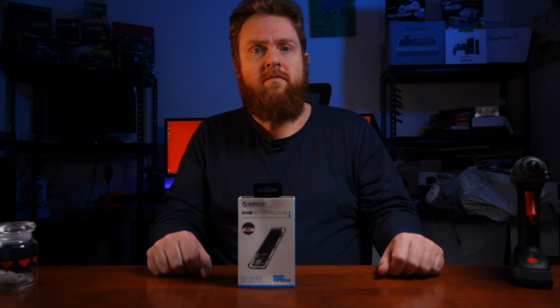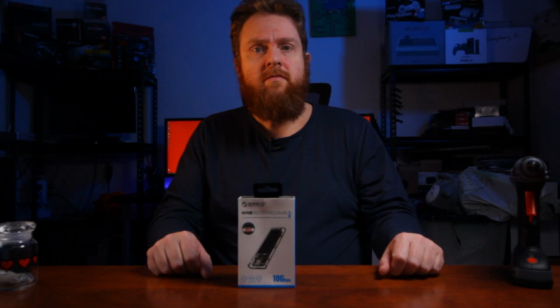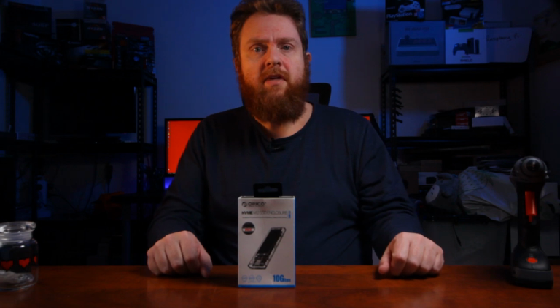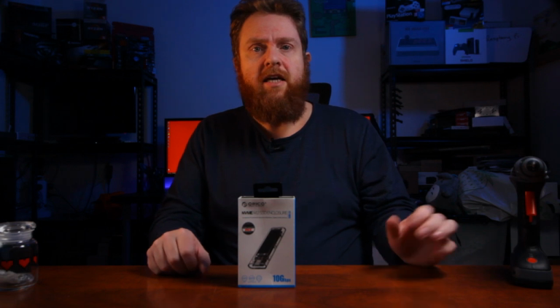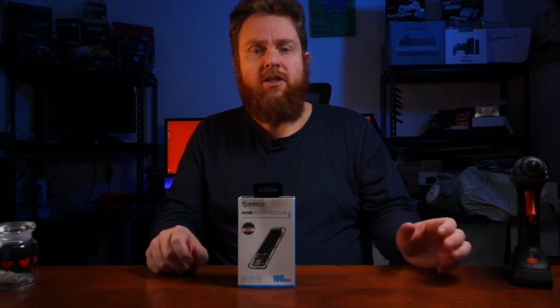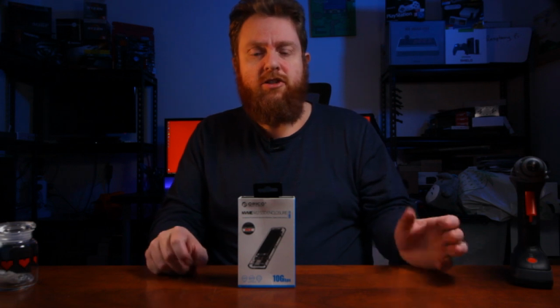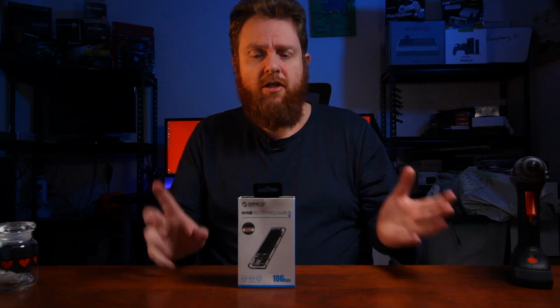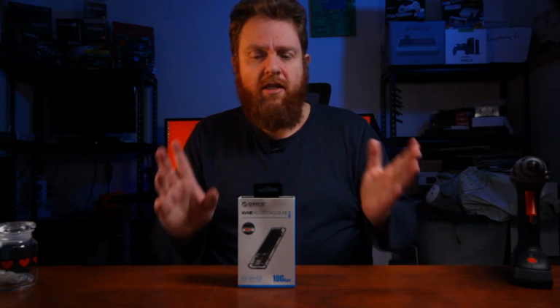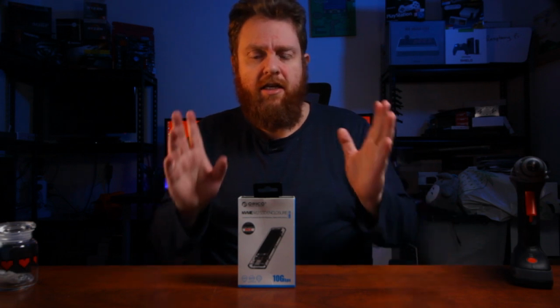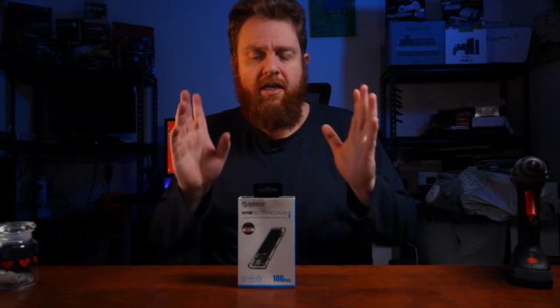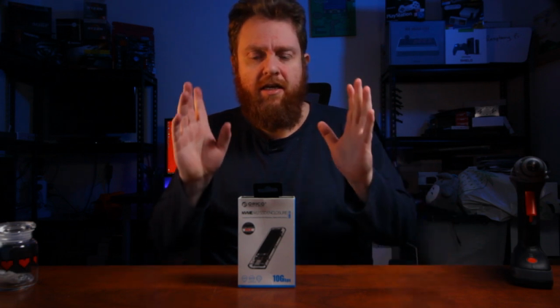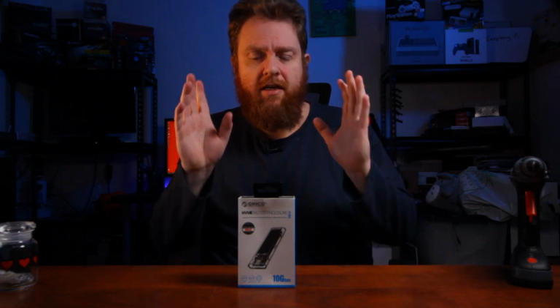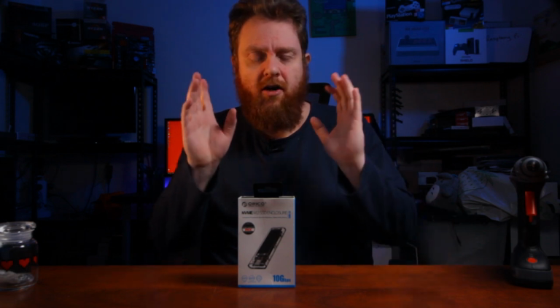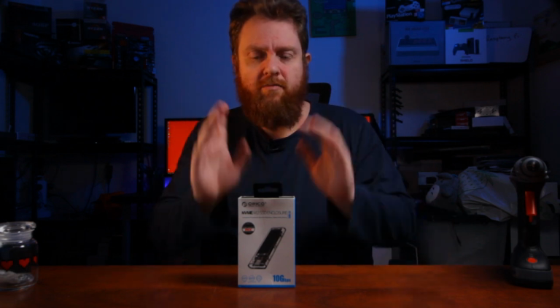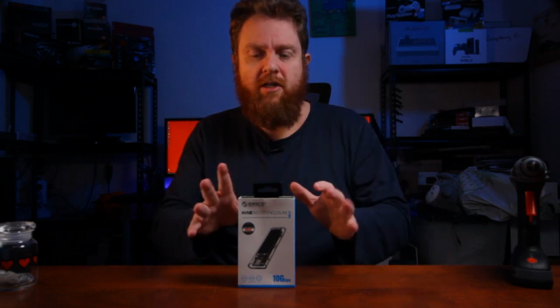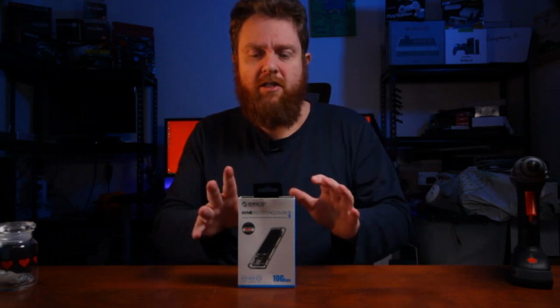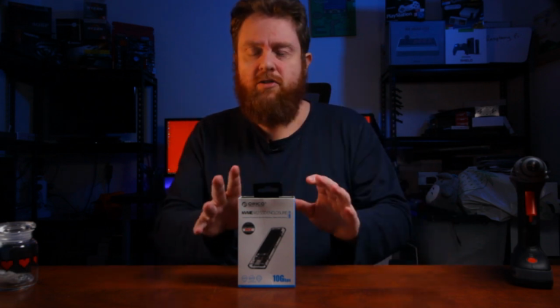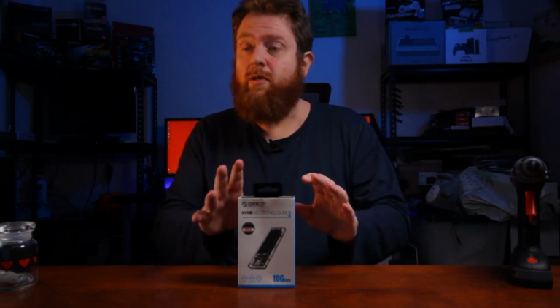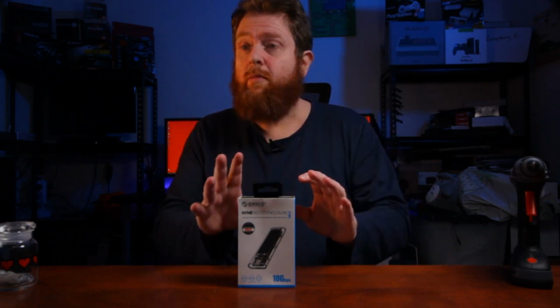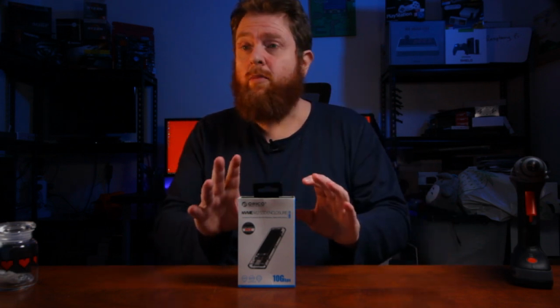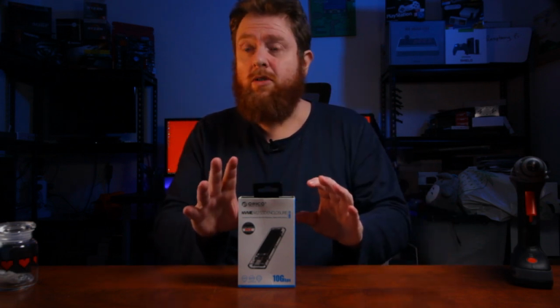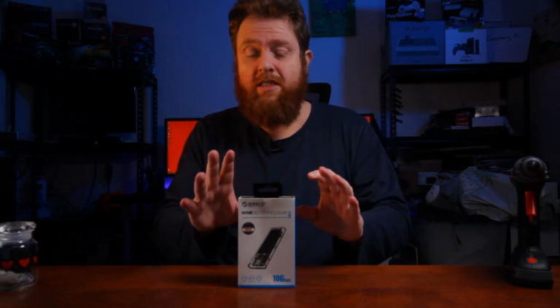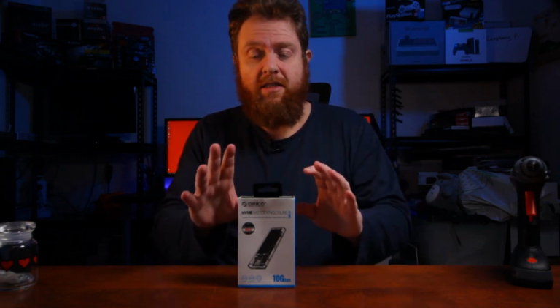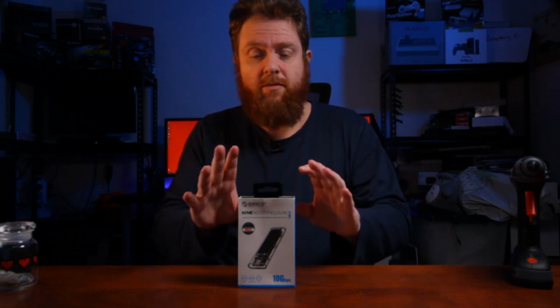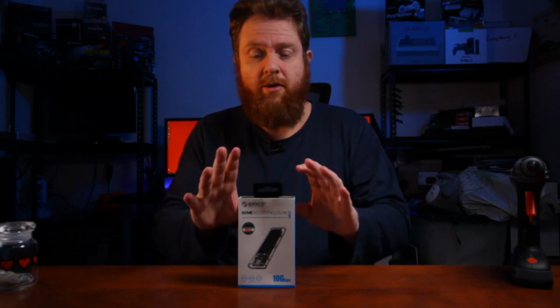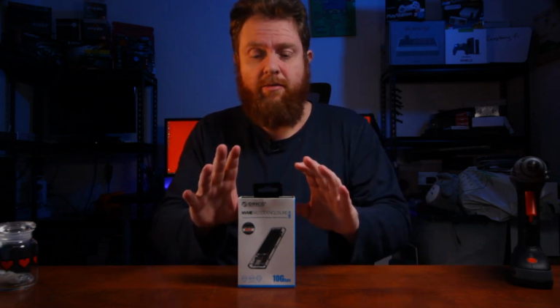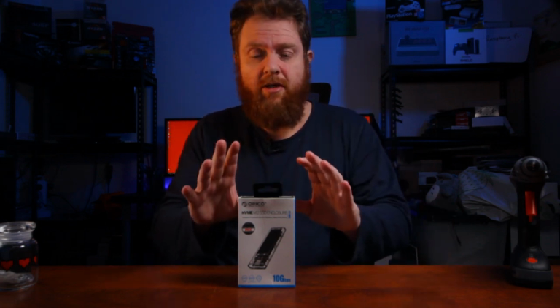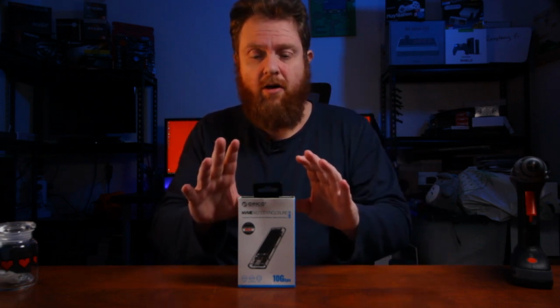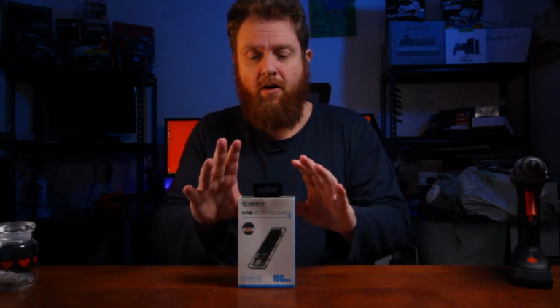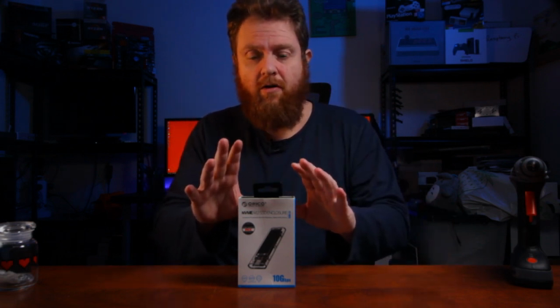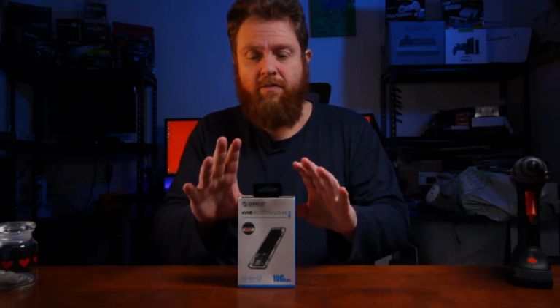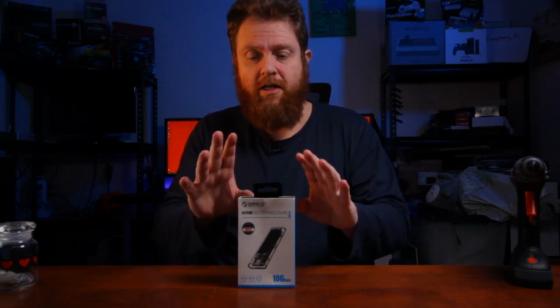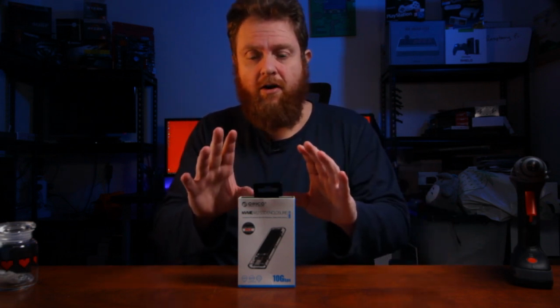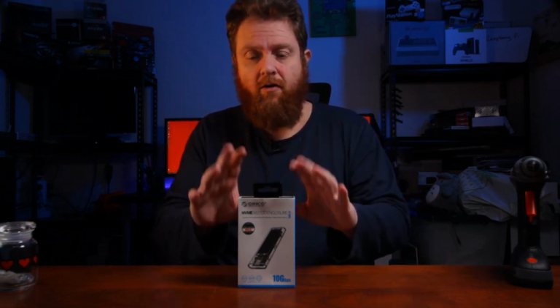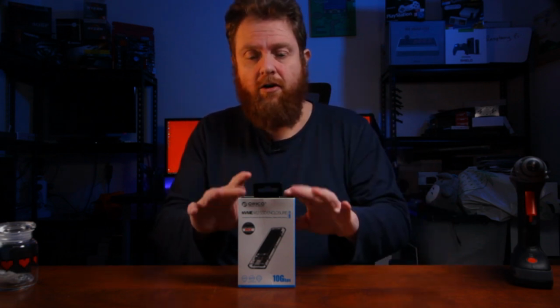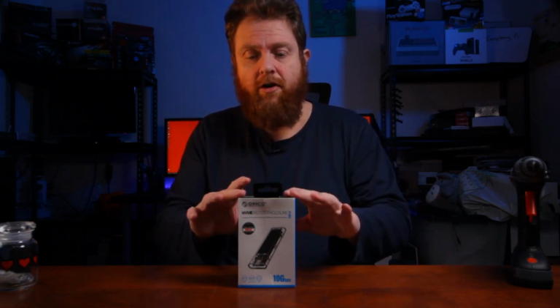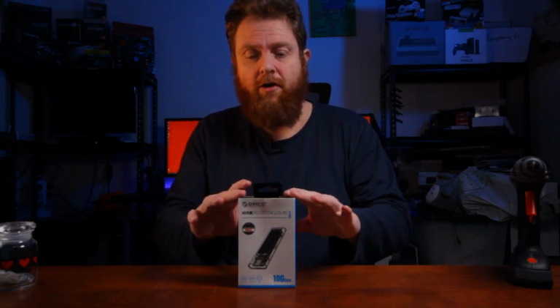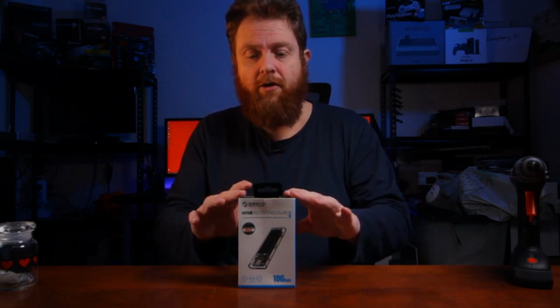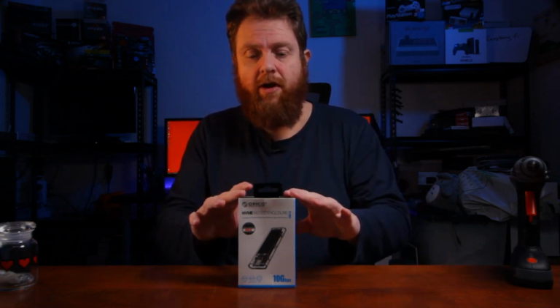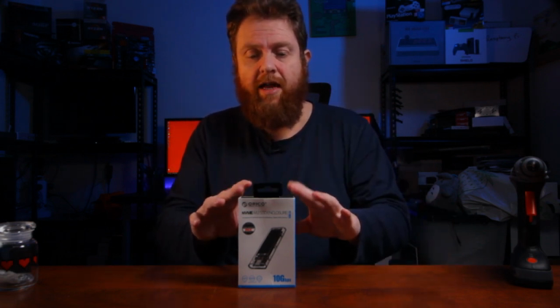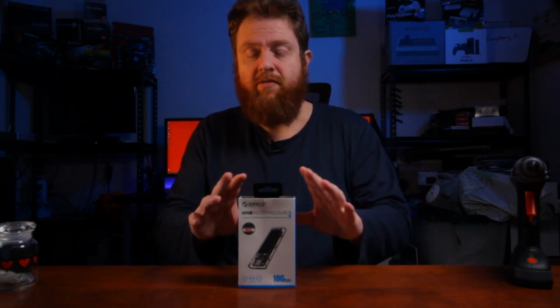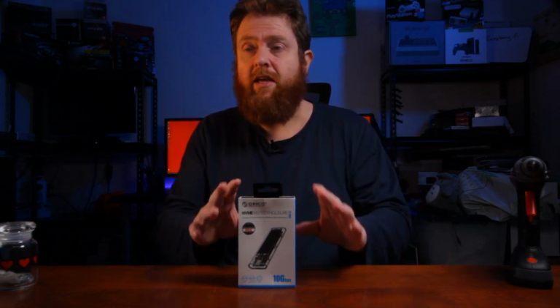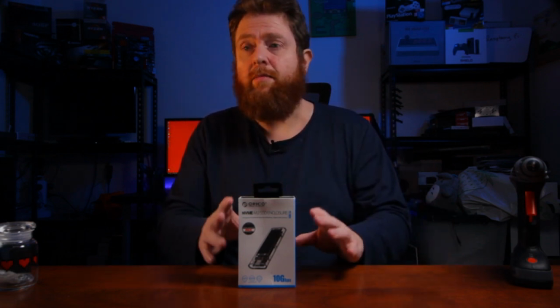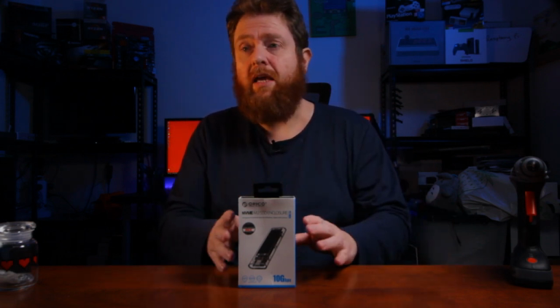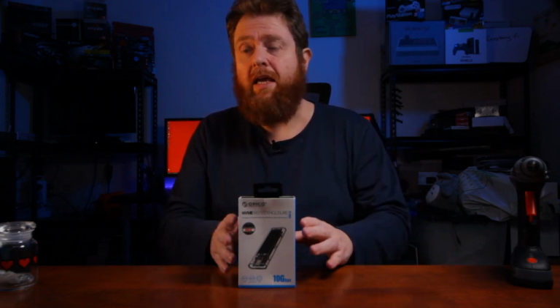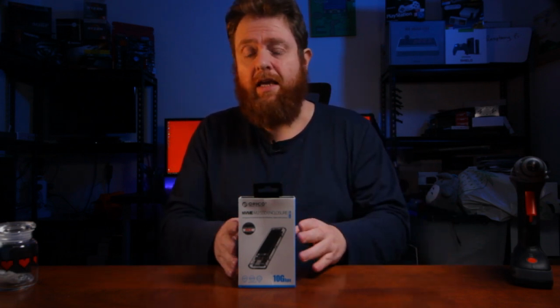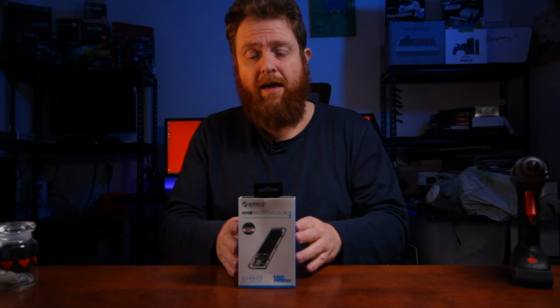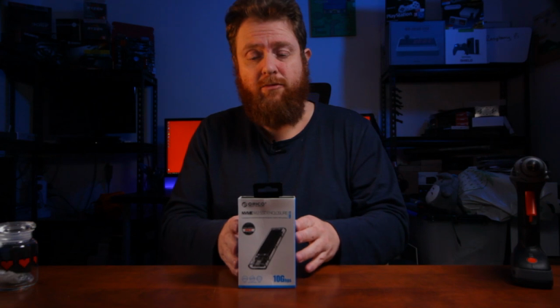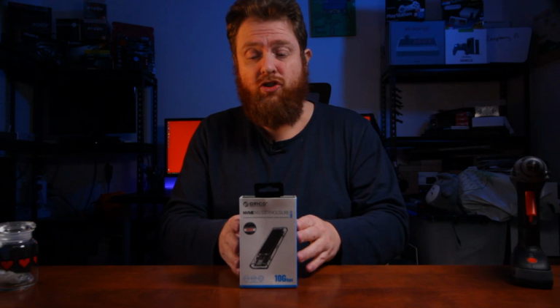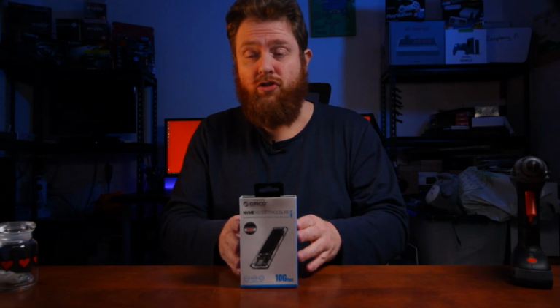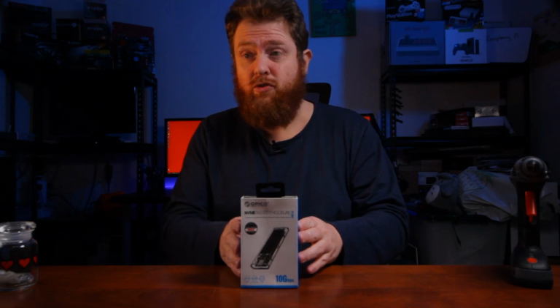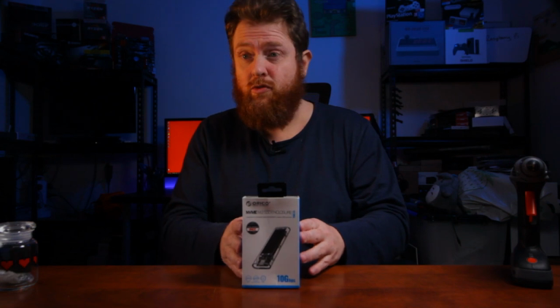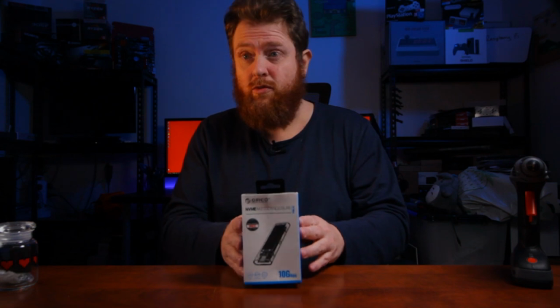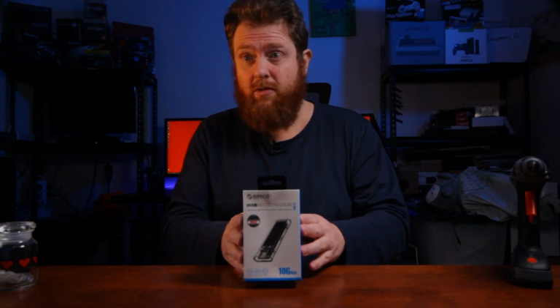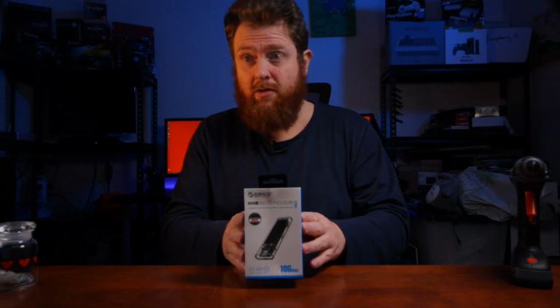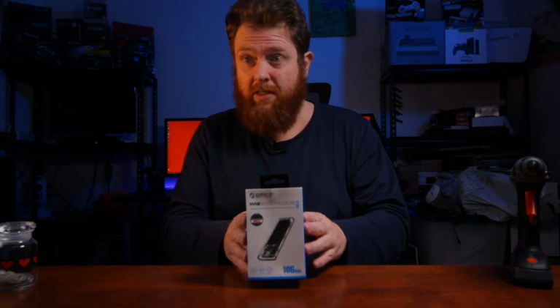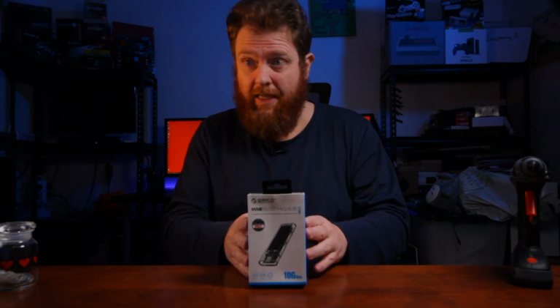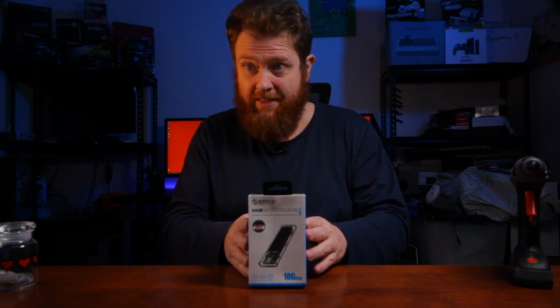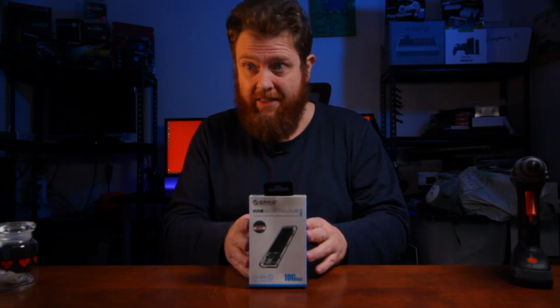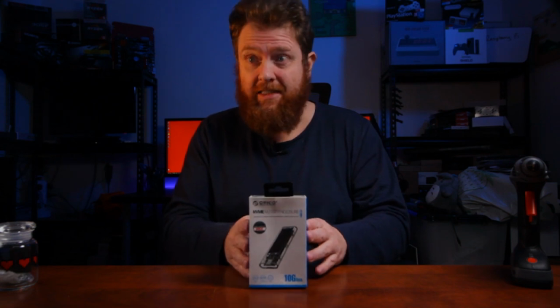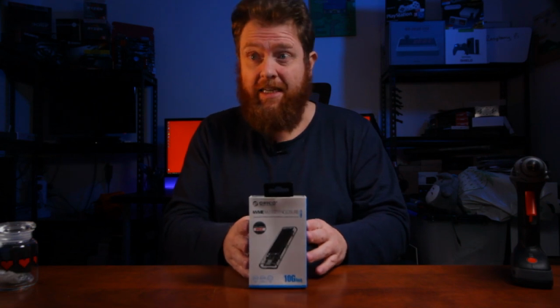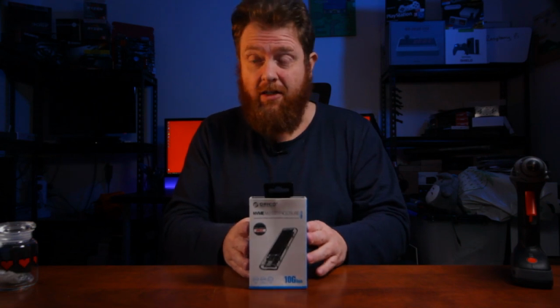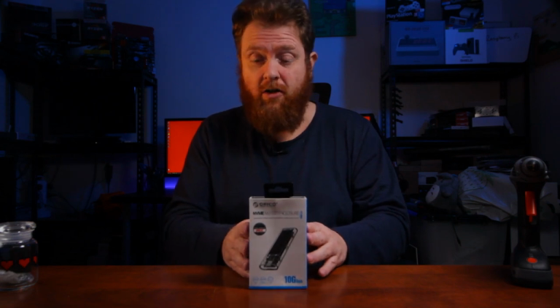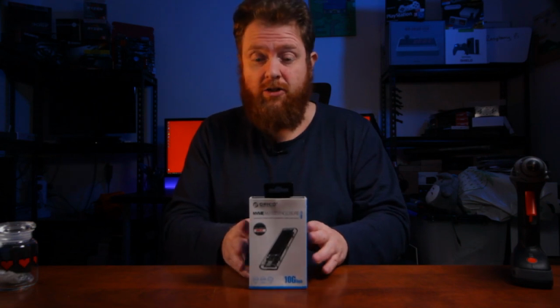Hey guys, Jonathan here. I'm going to do an unboxing of the Oroco NVMe M.2 SSD enclosure.